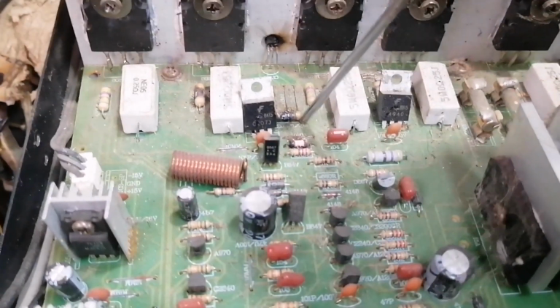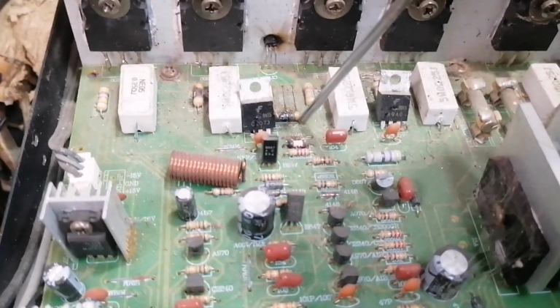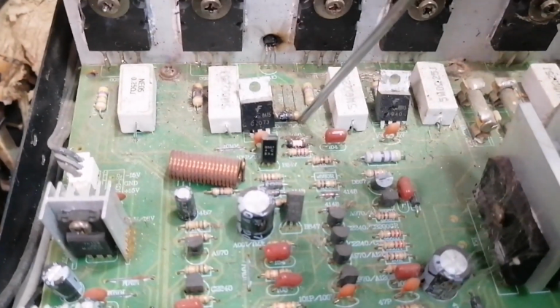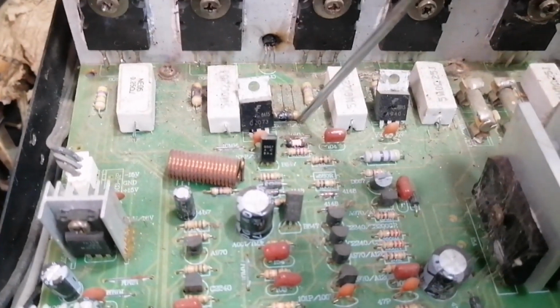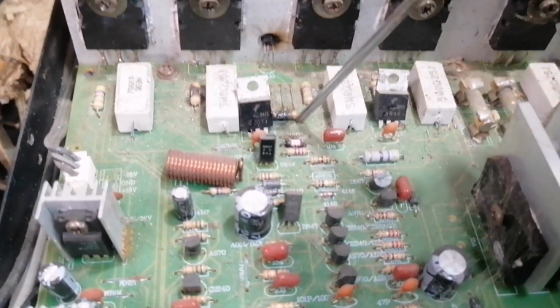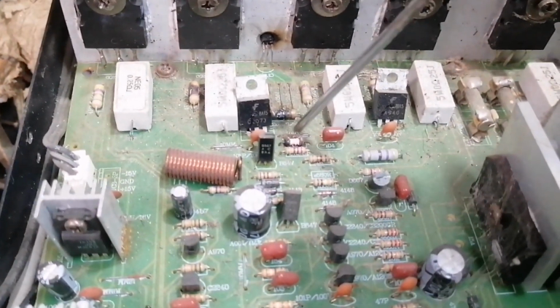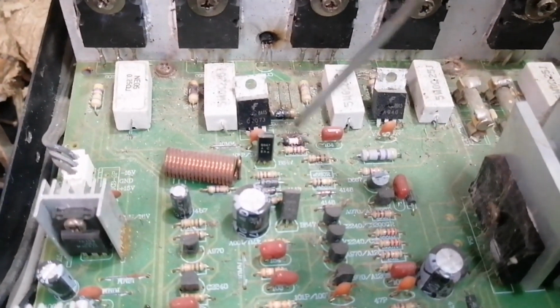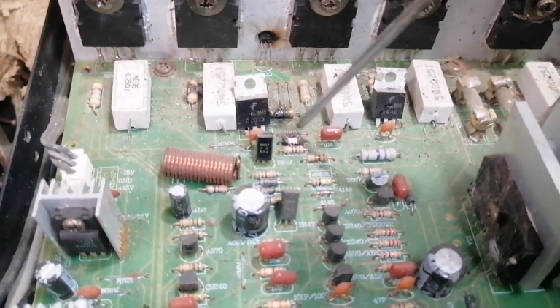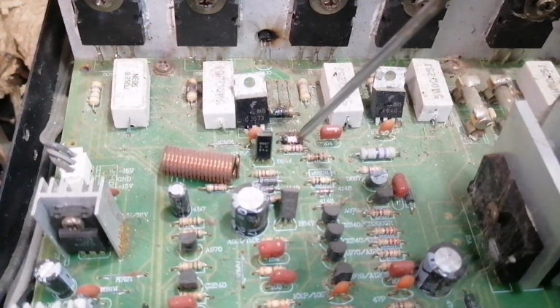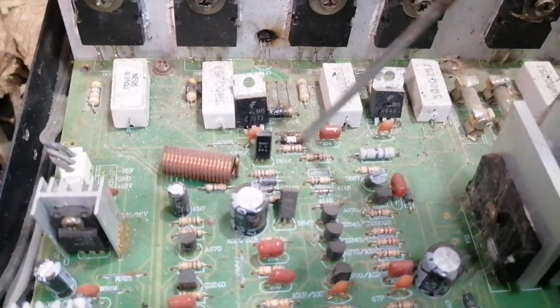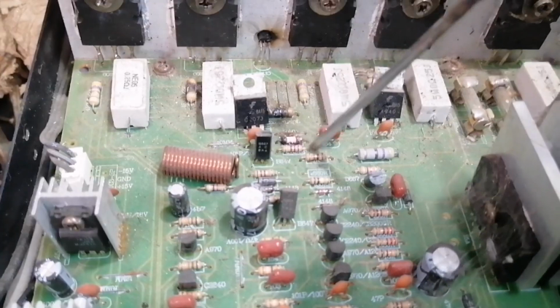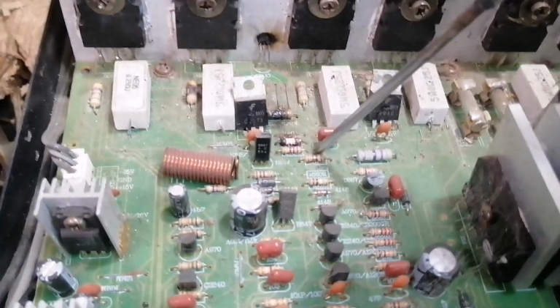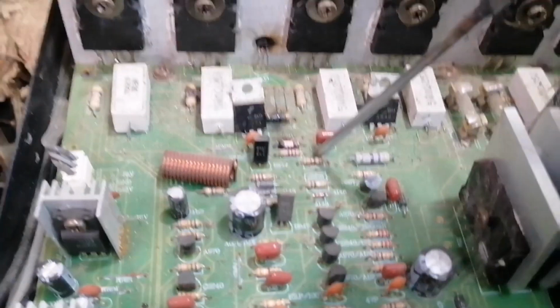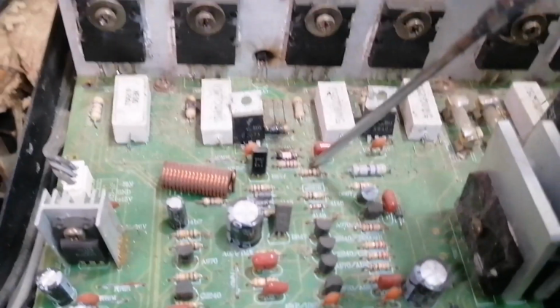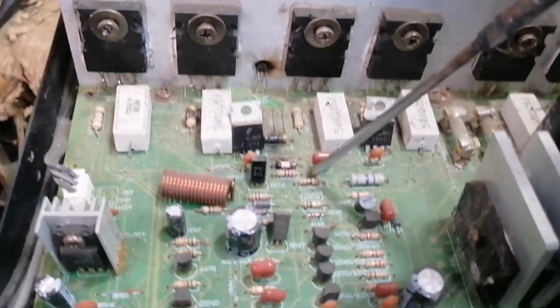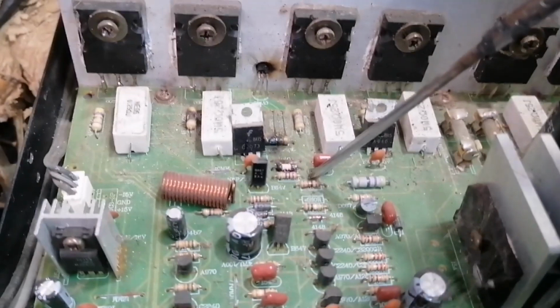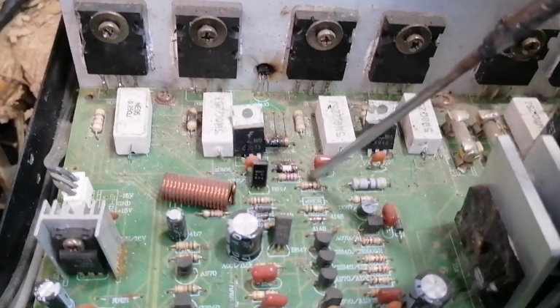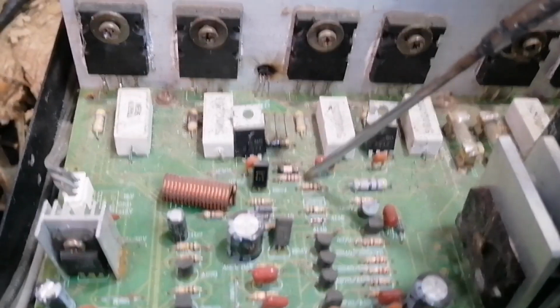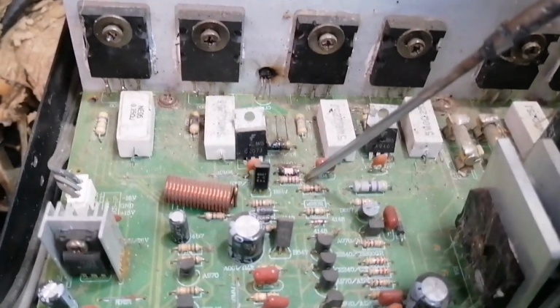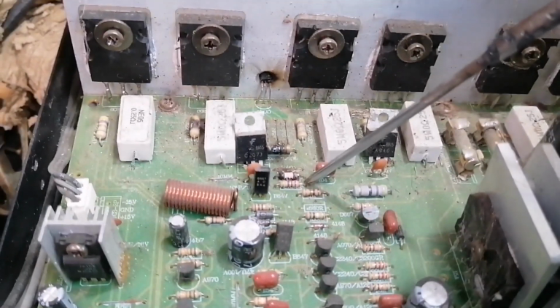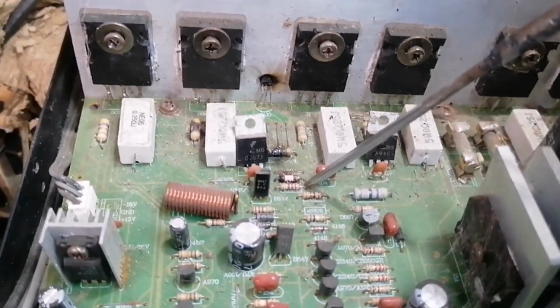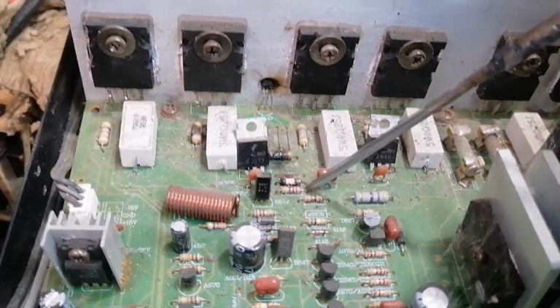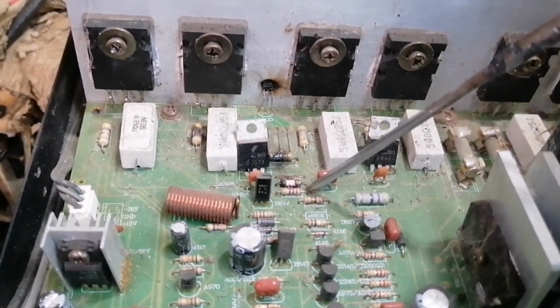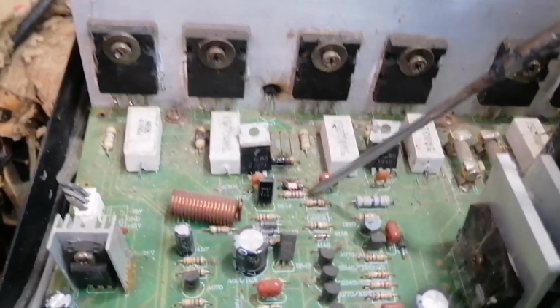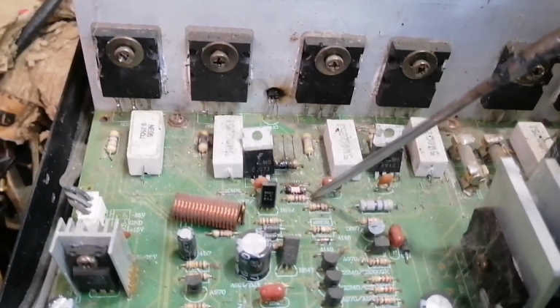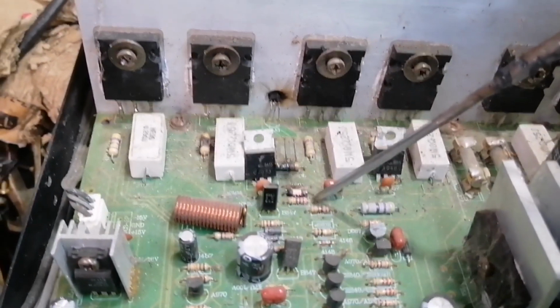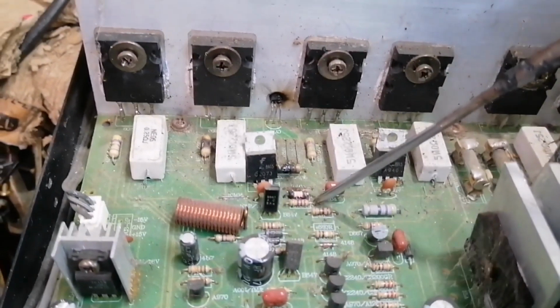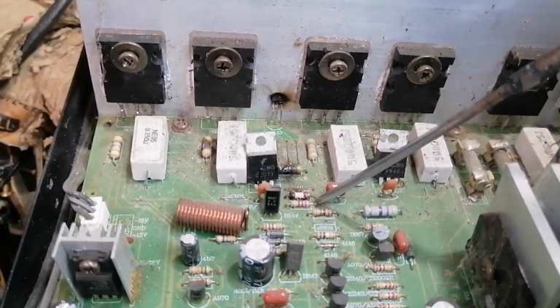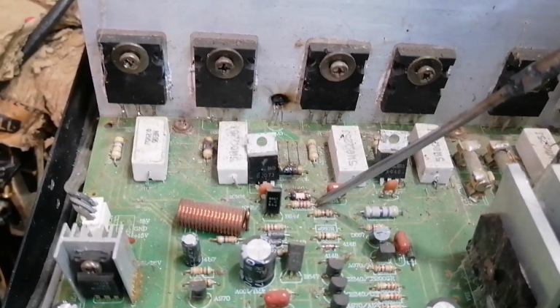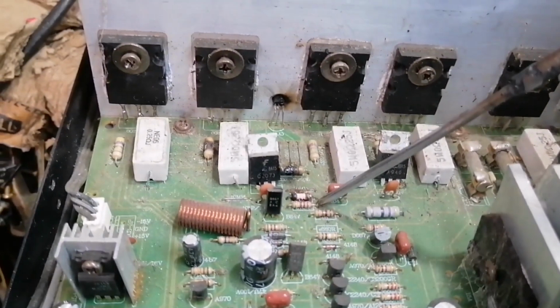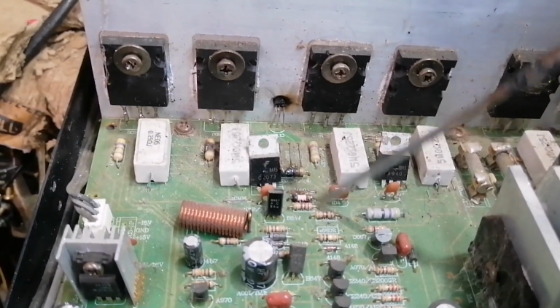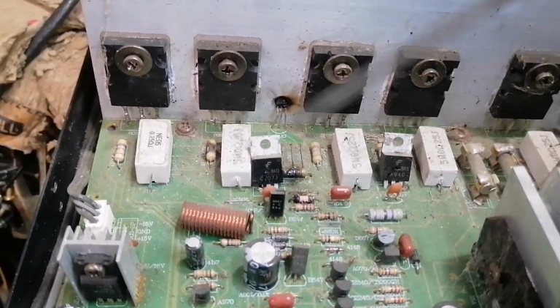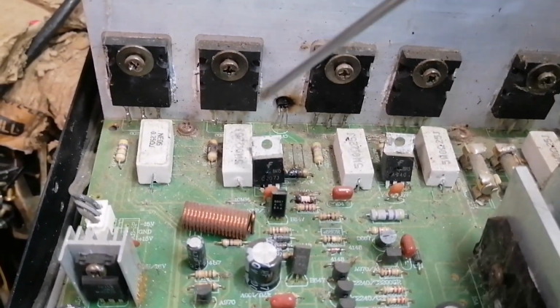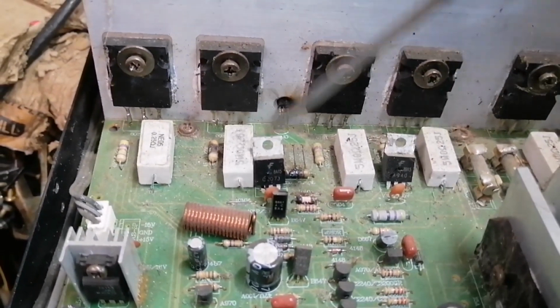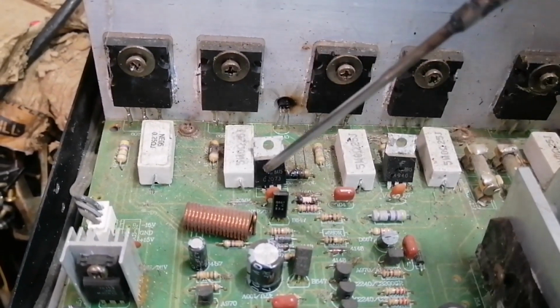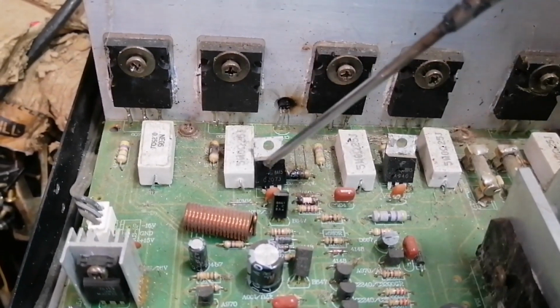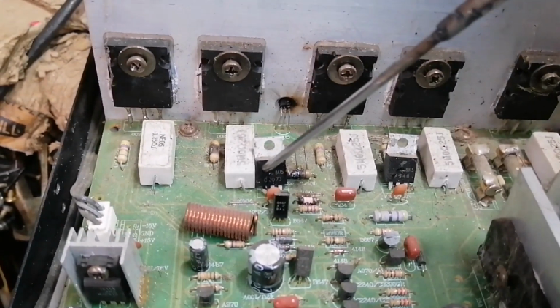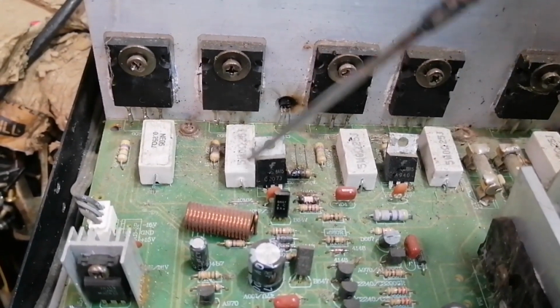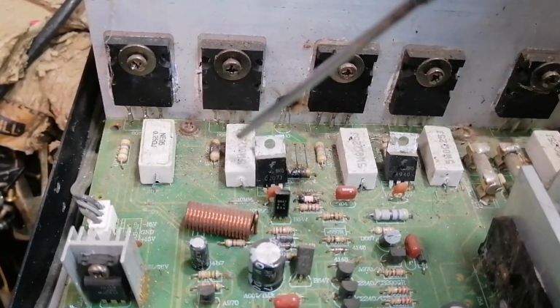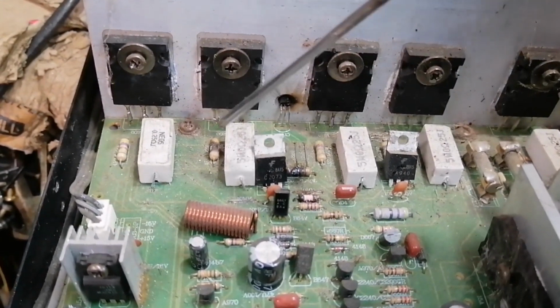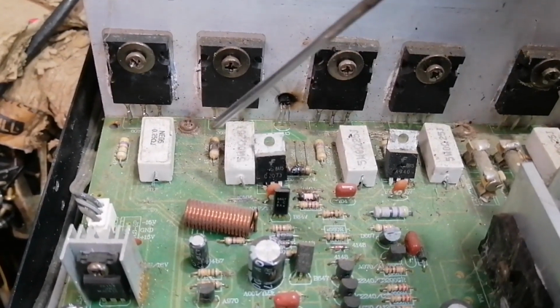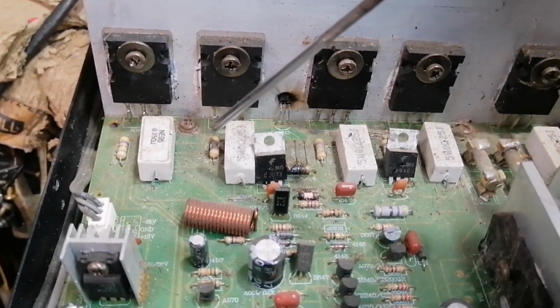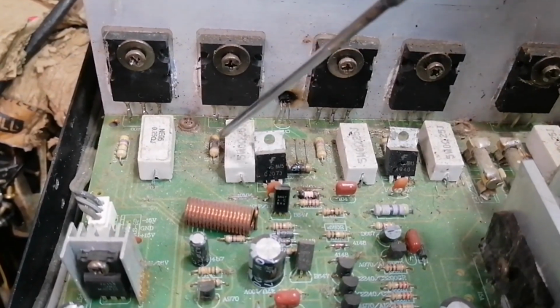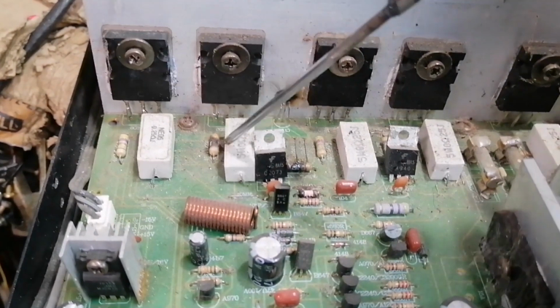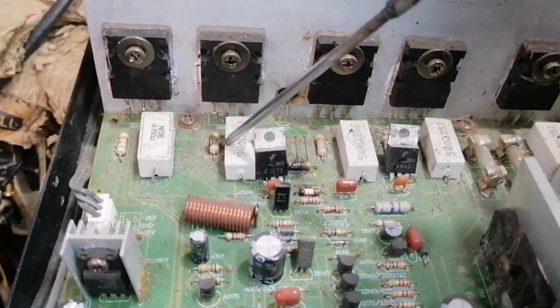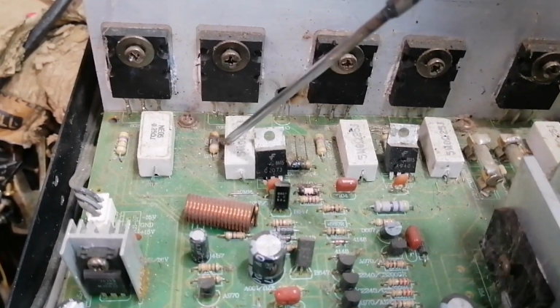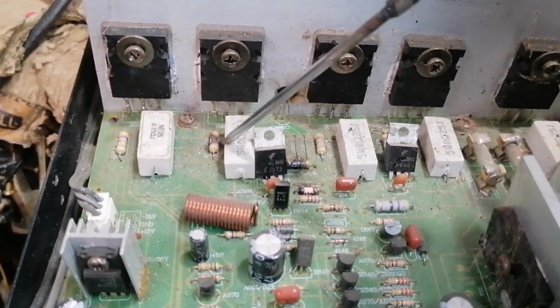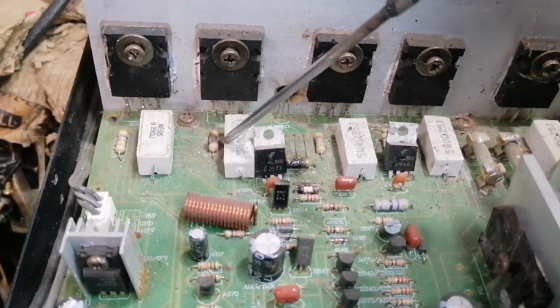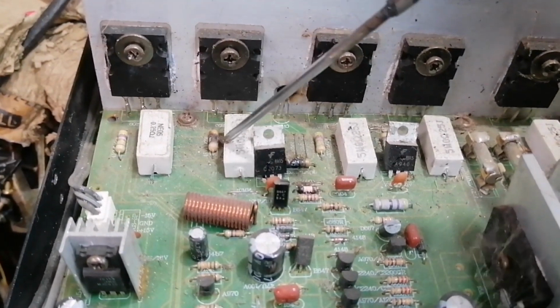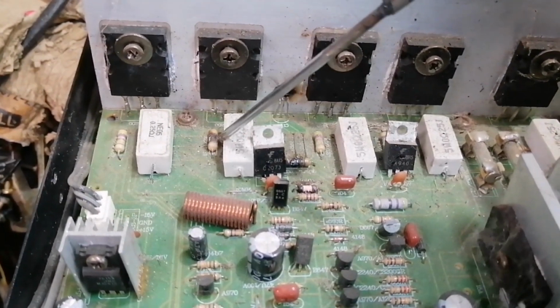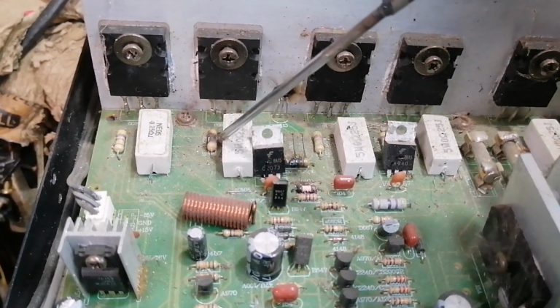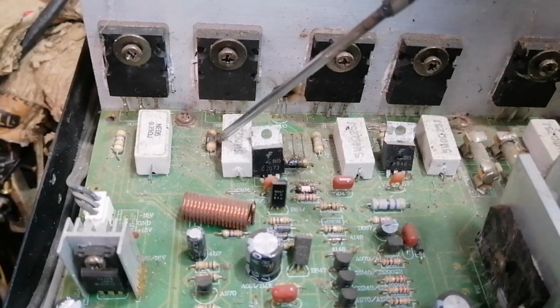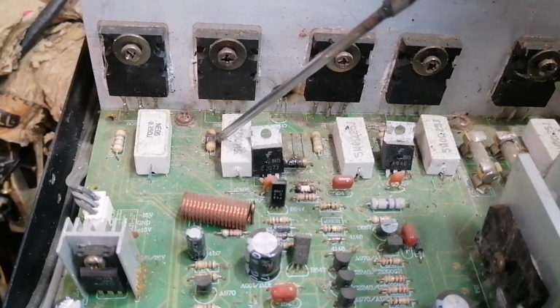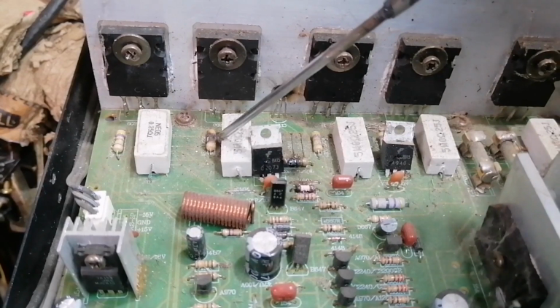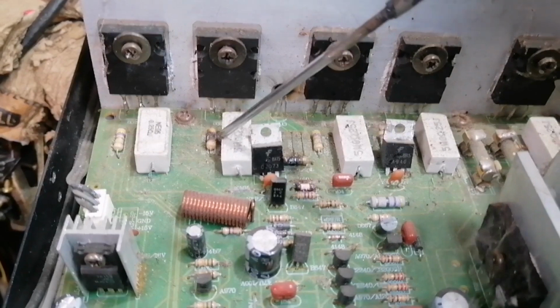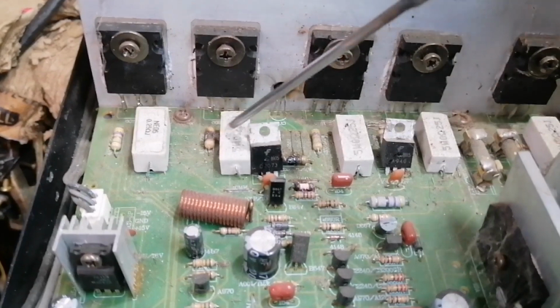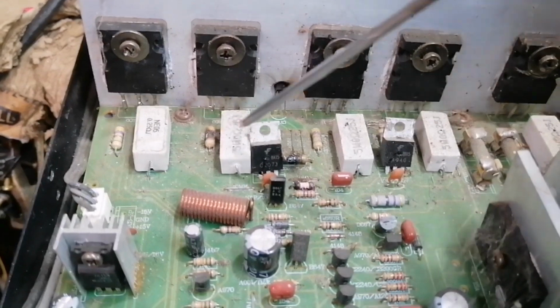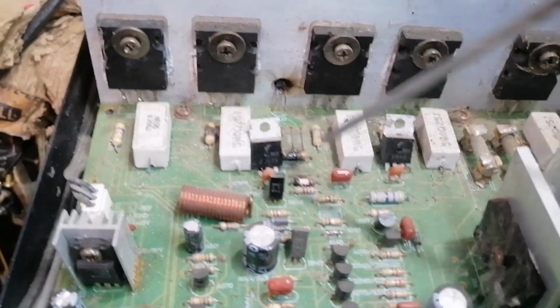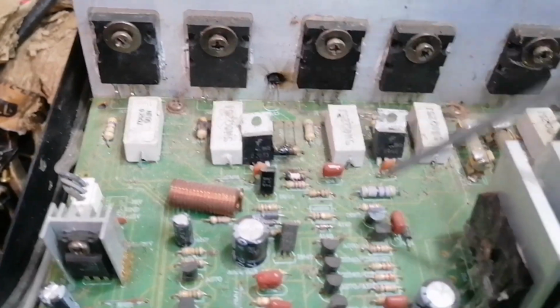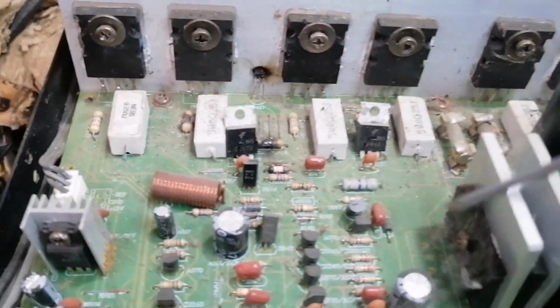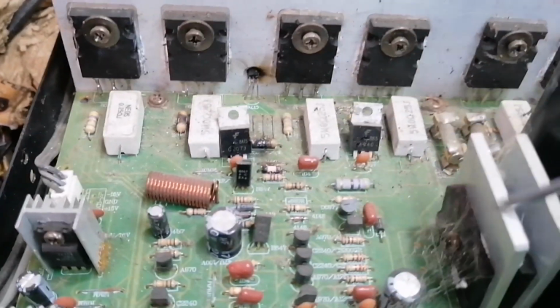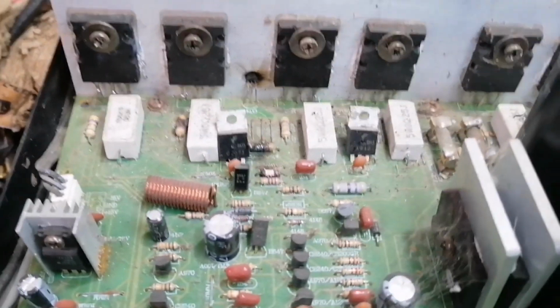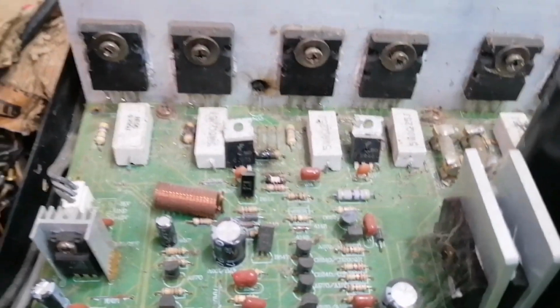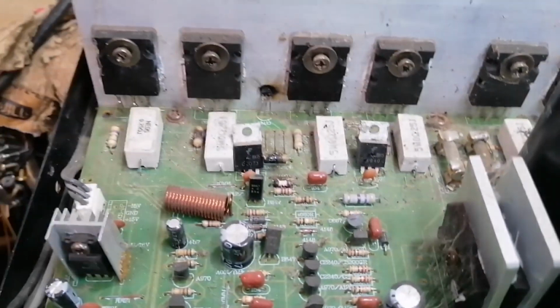We have 3 resistors that burnt on this side. Let's also test the output transistors and output resistors.